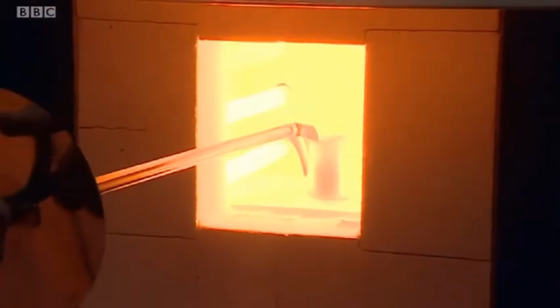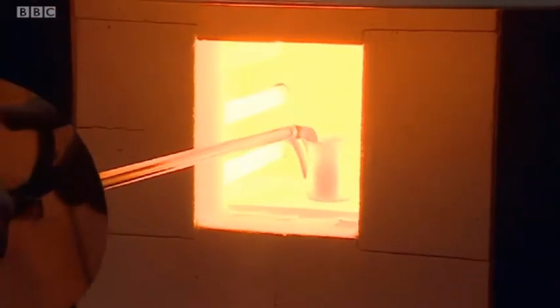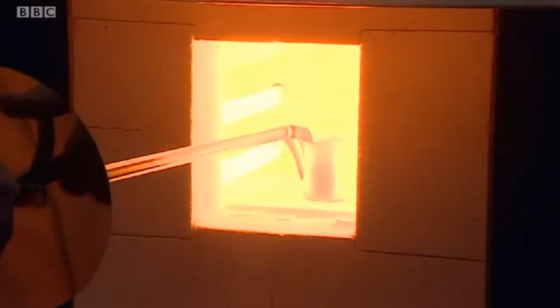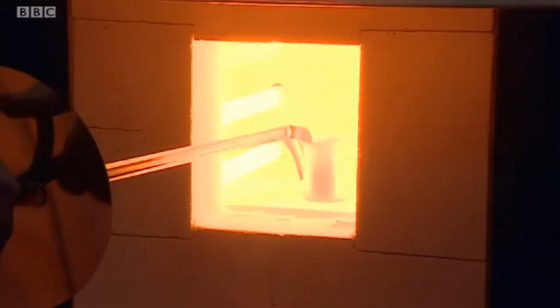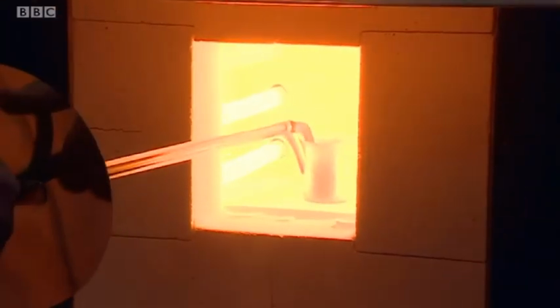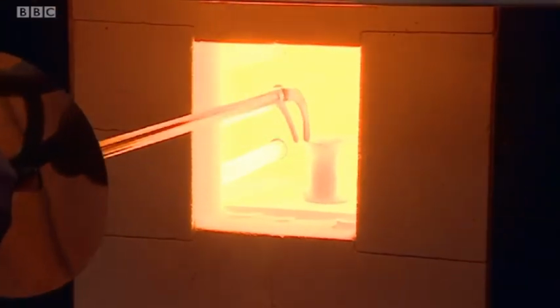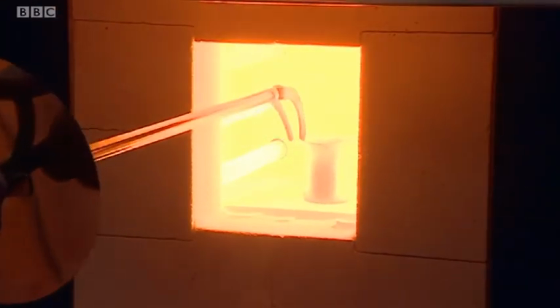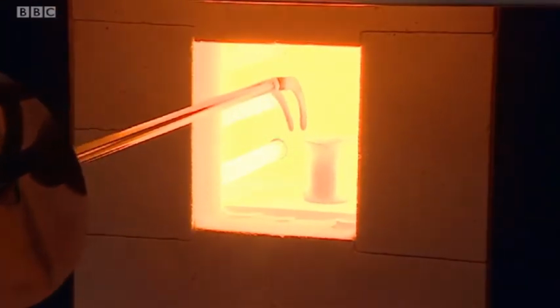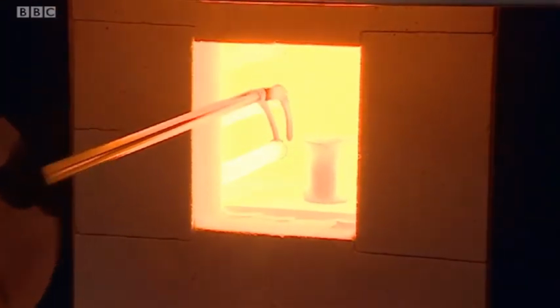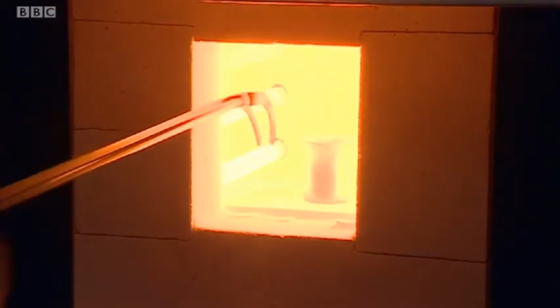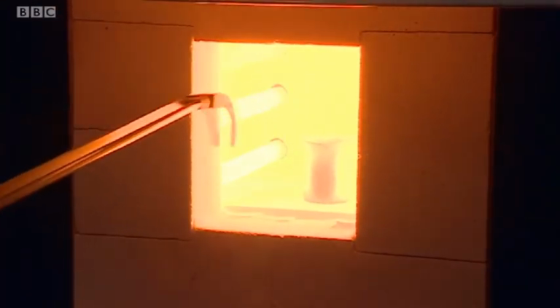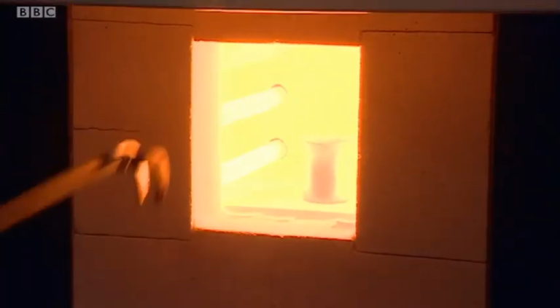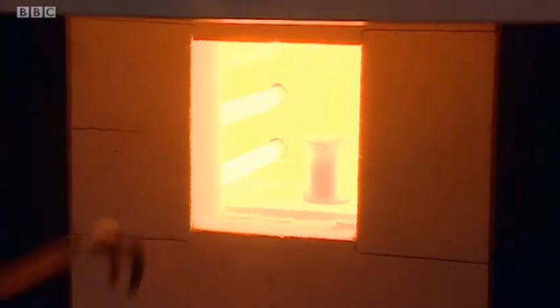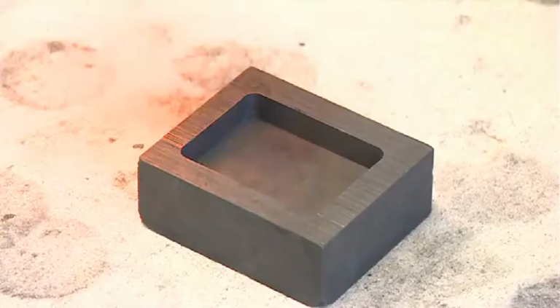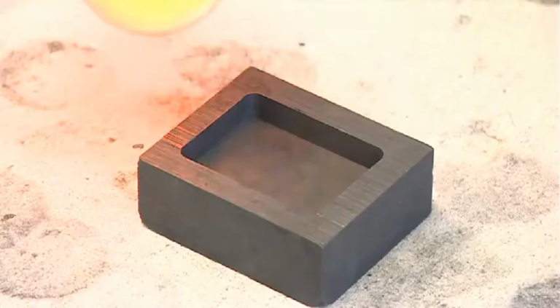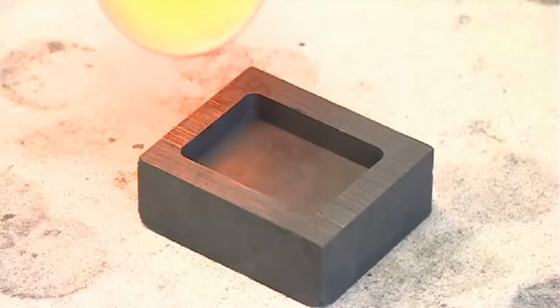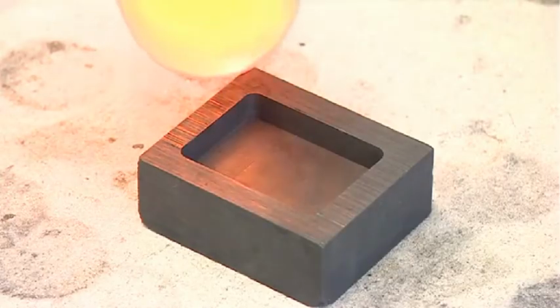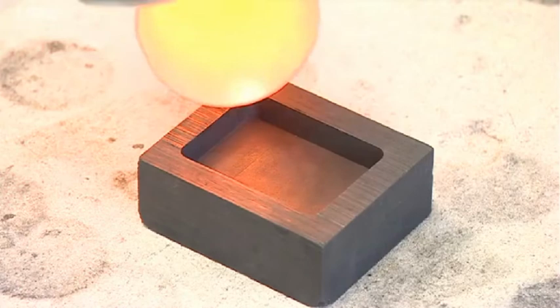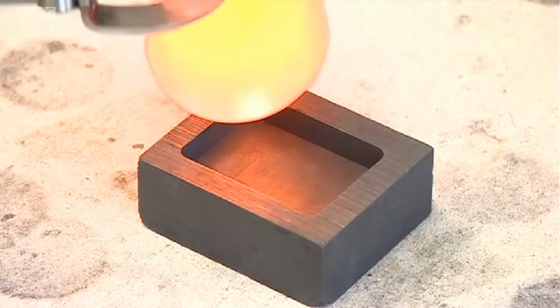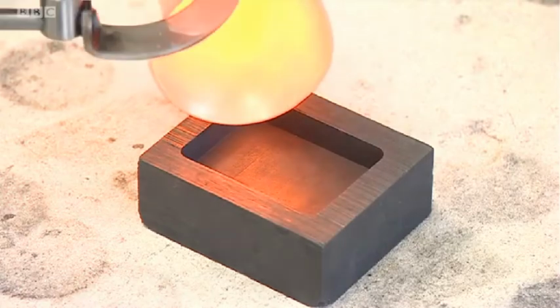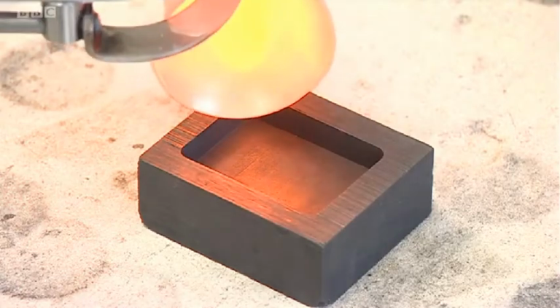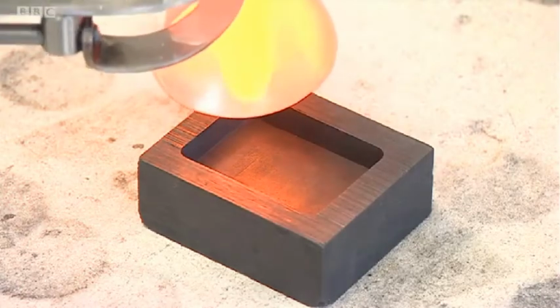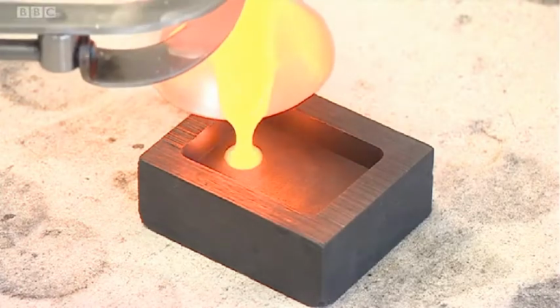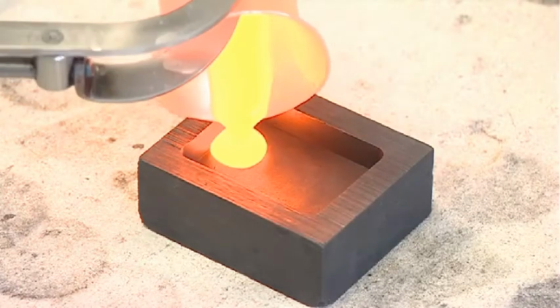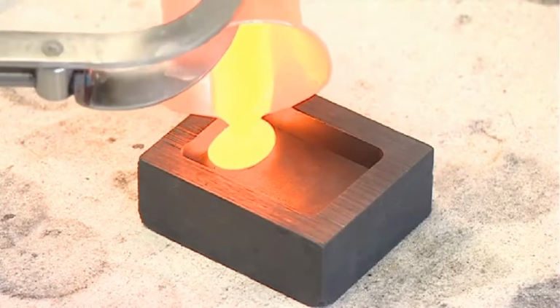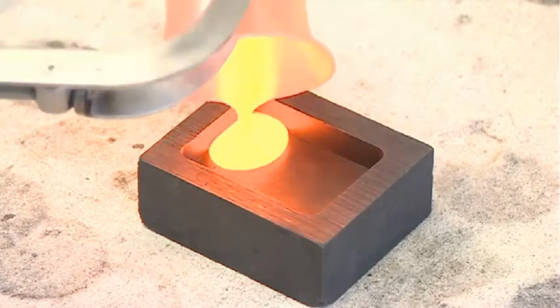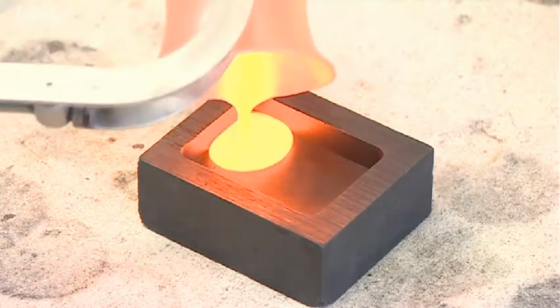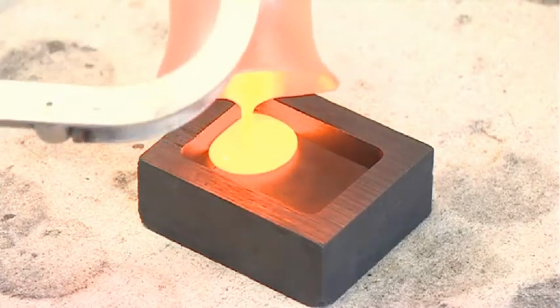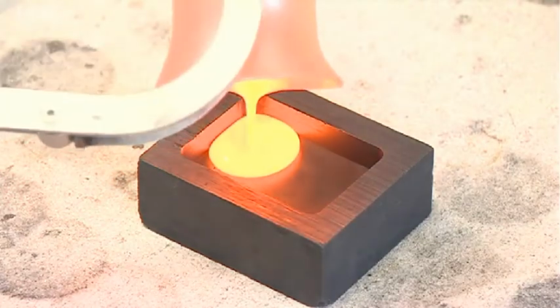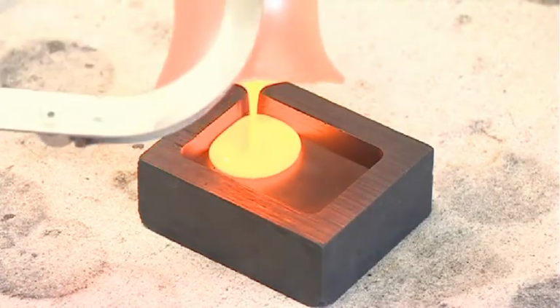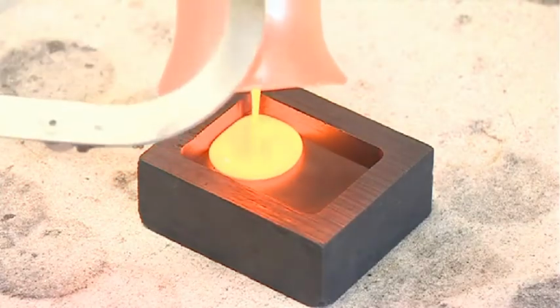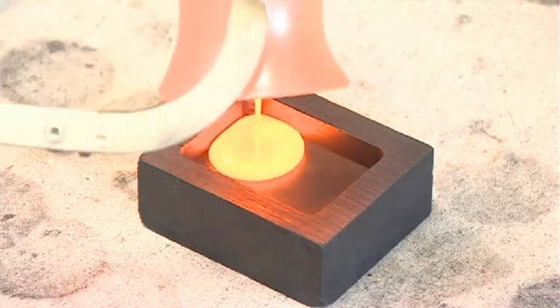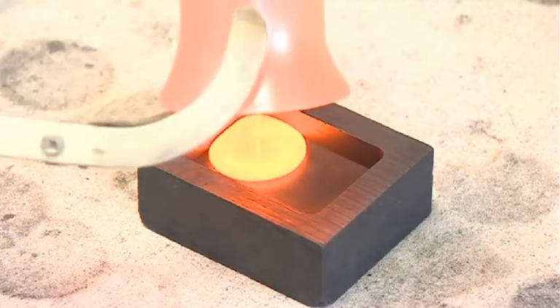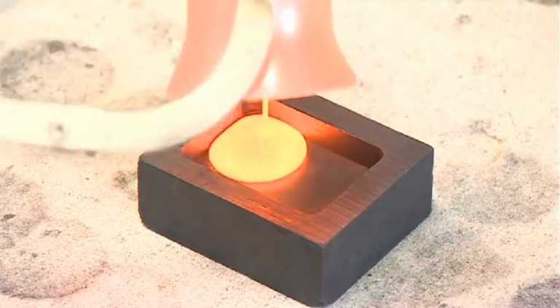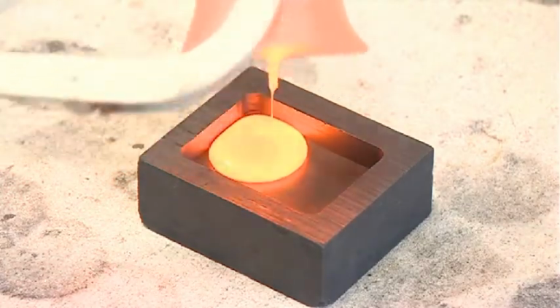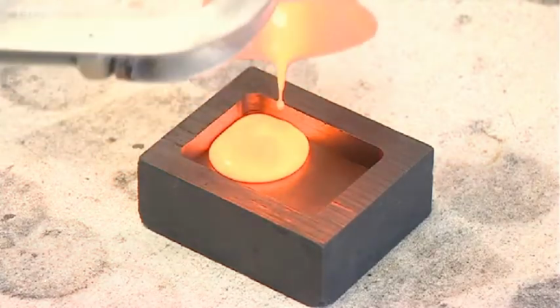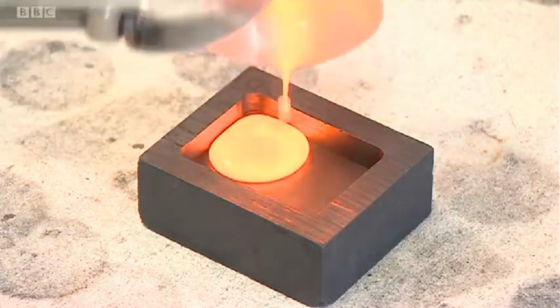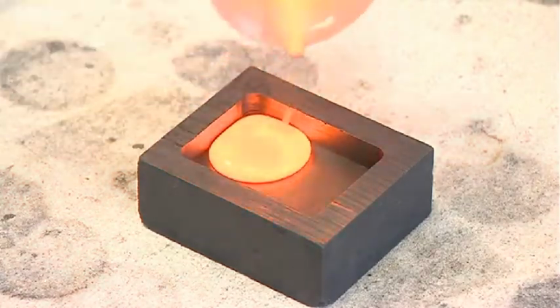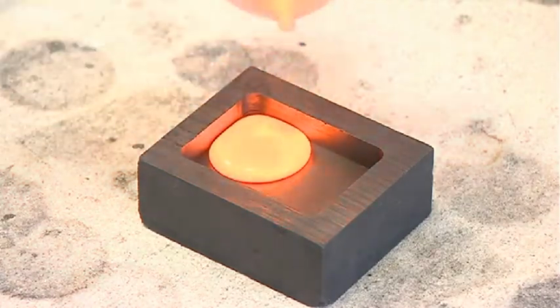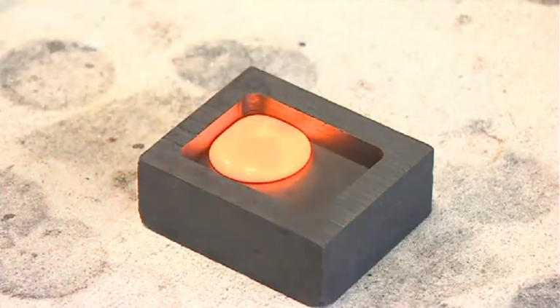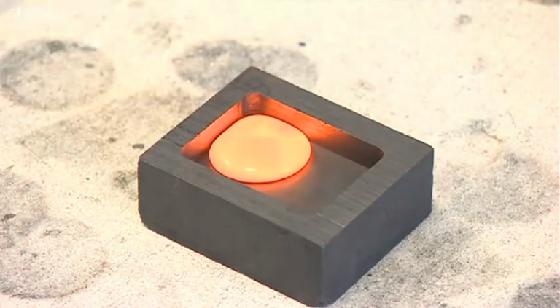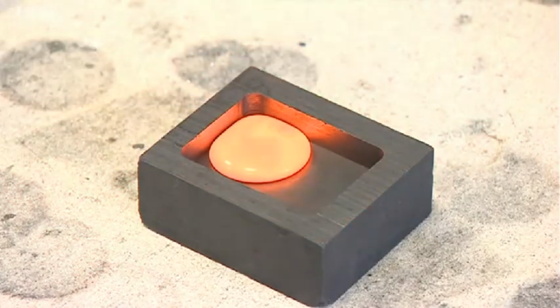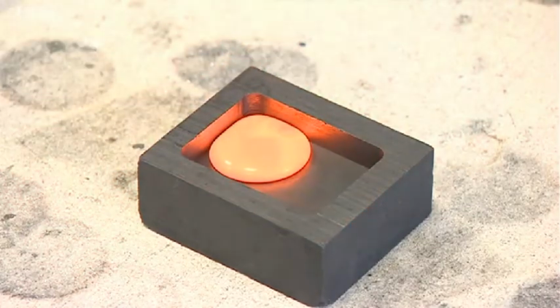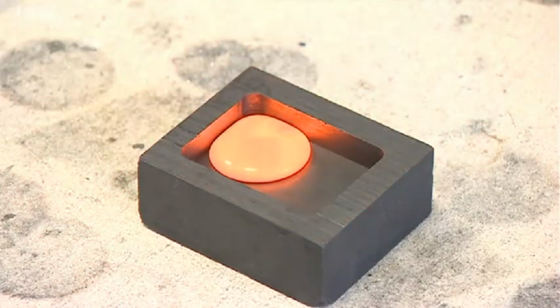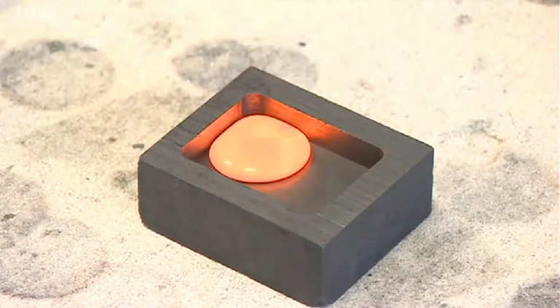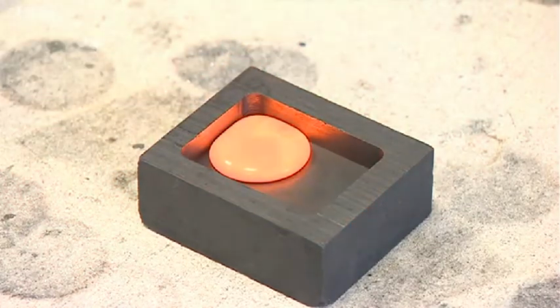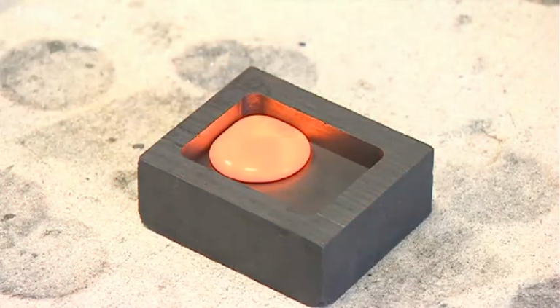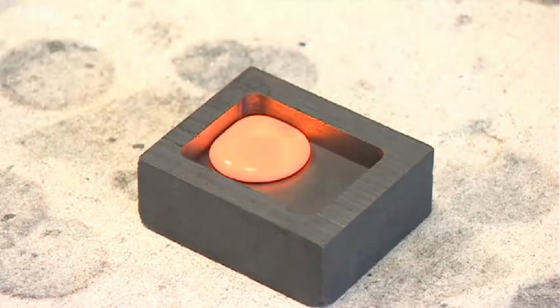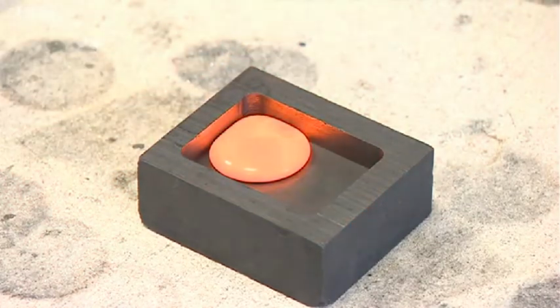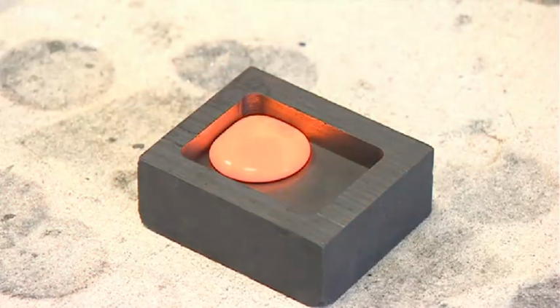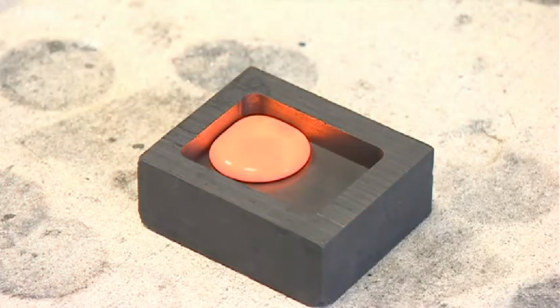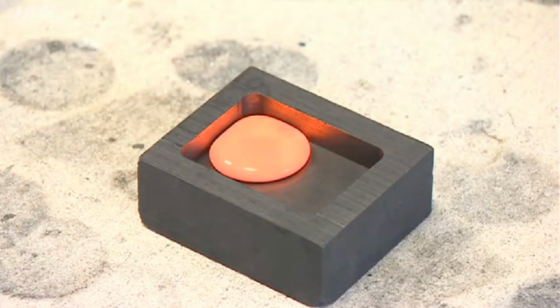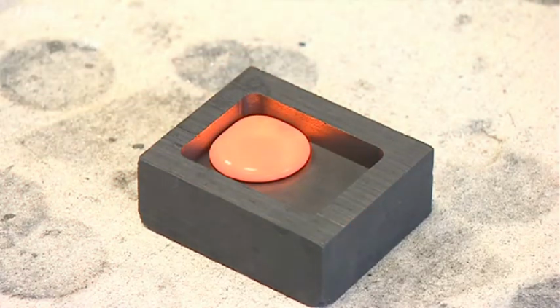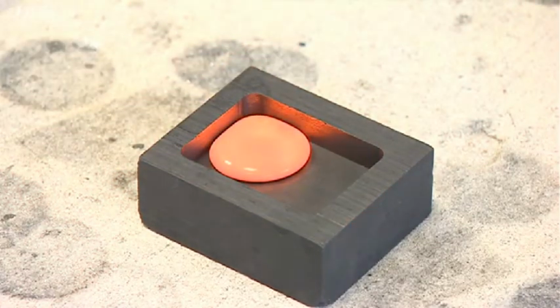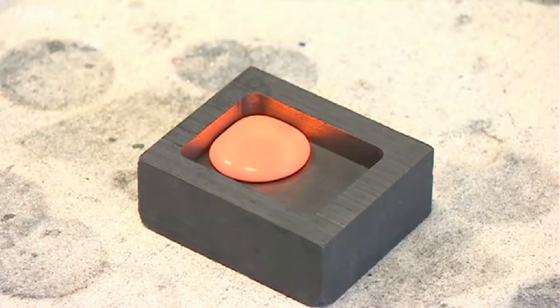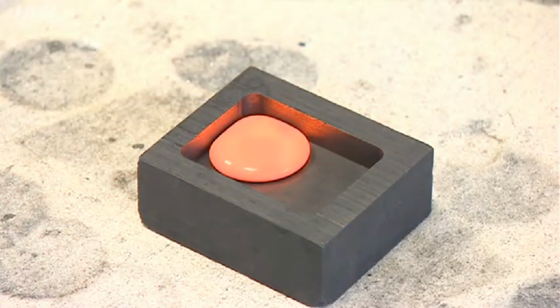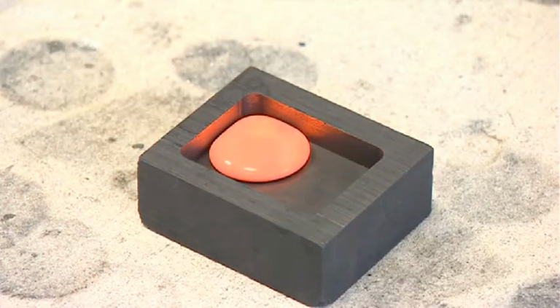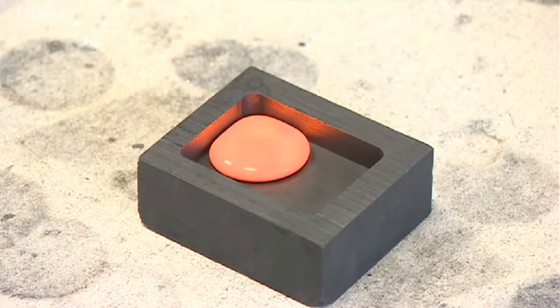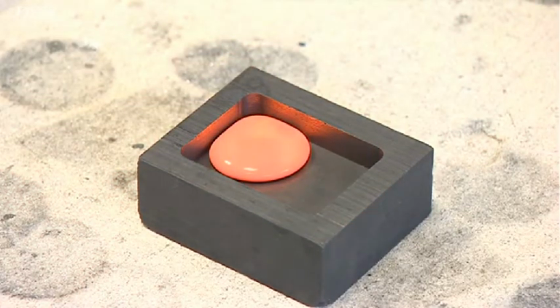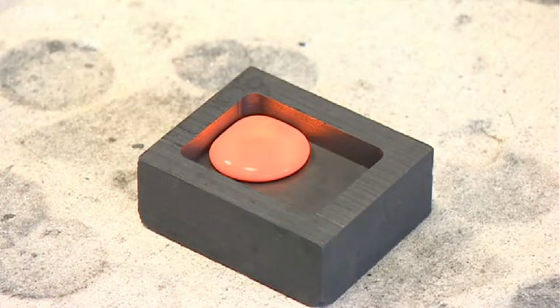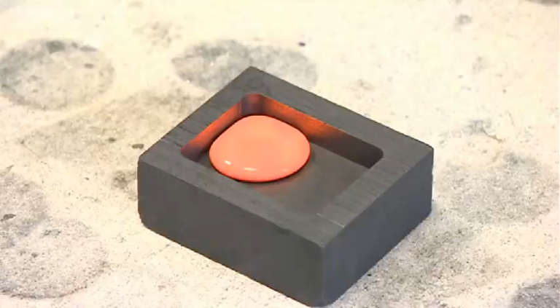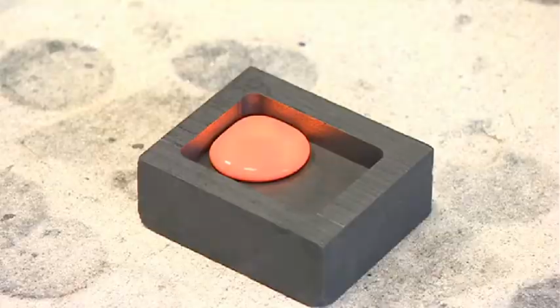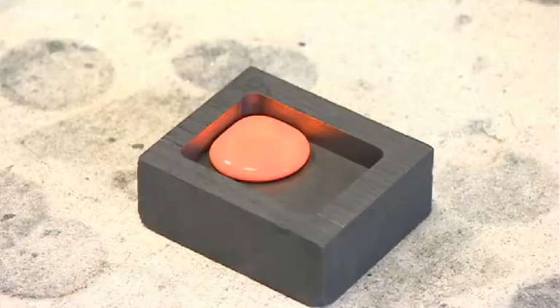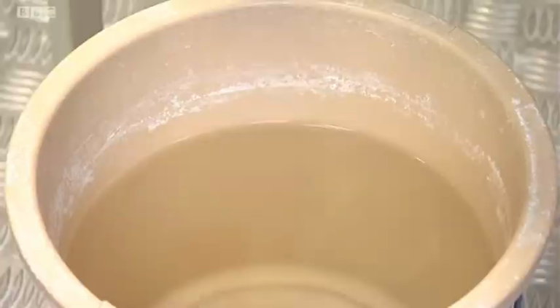It's the same process. You've got to take something, heat it up, create the liquid and then cool it very quickly. It's a medieval technique with a very modern twist.